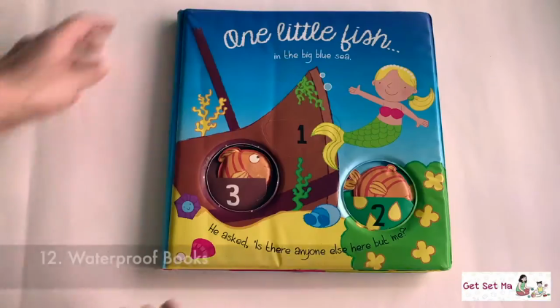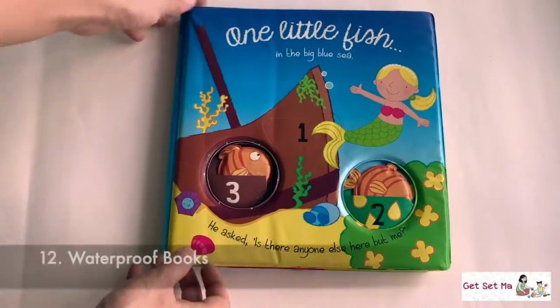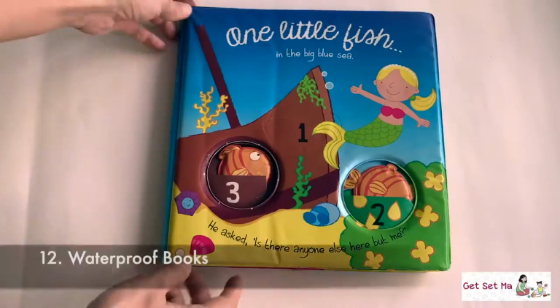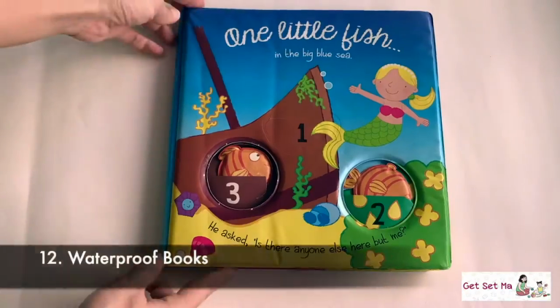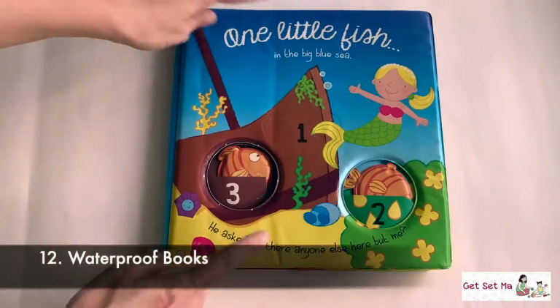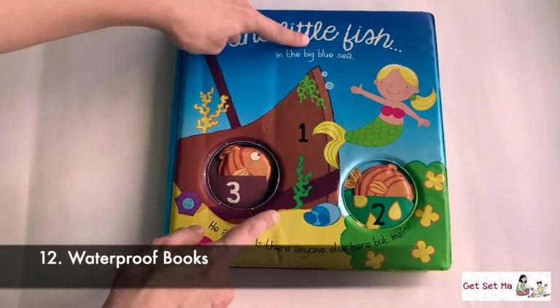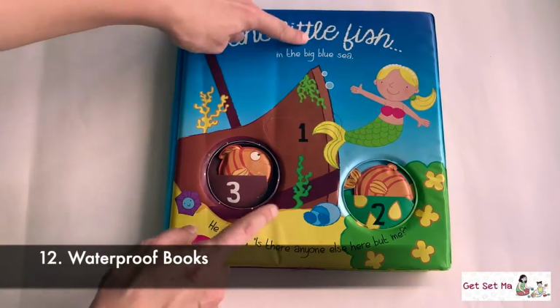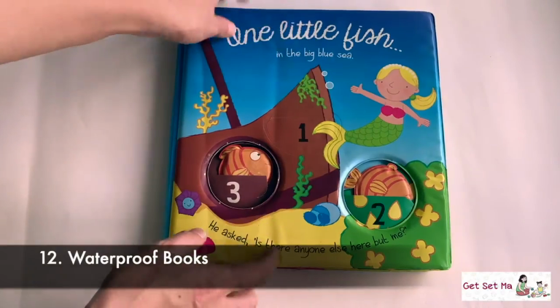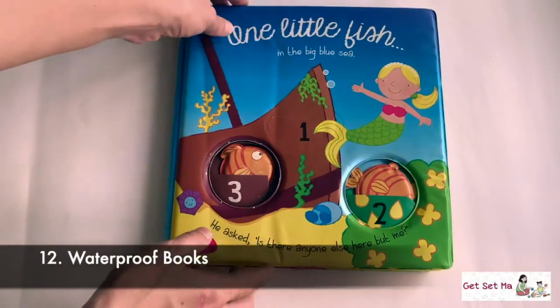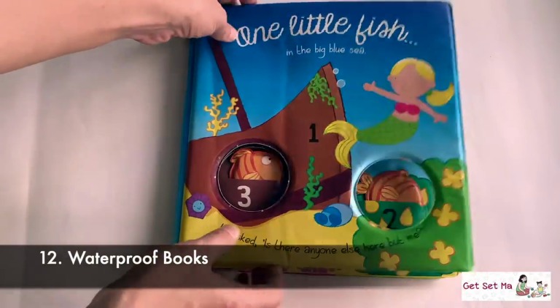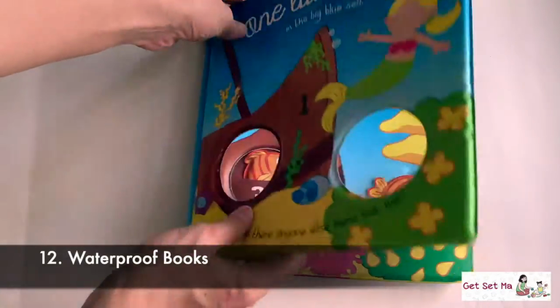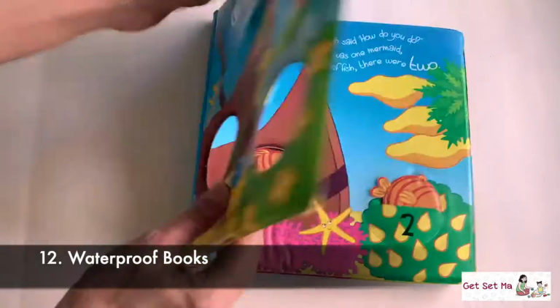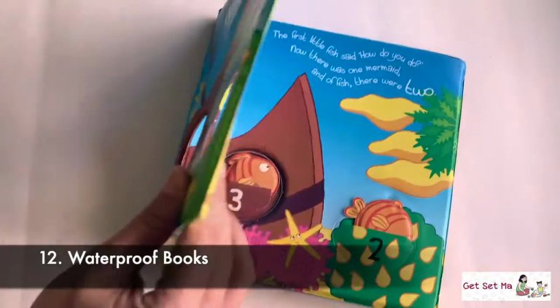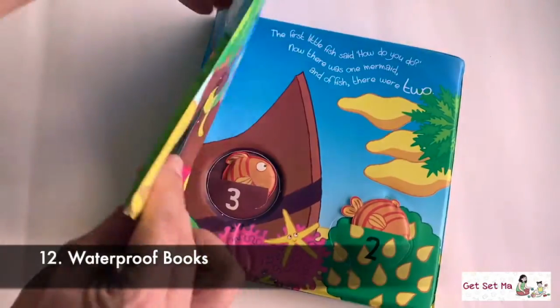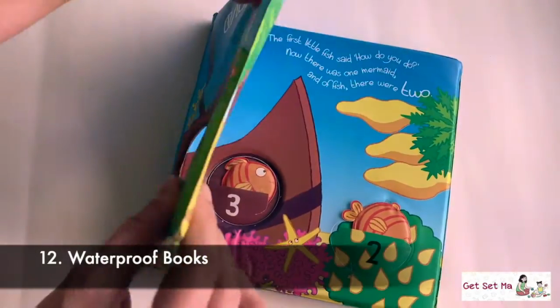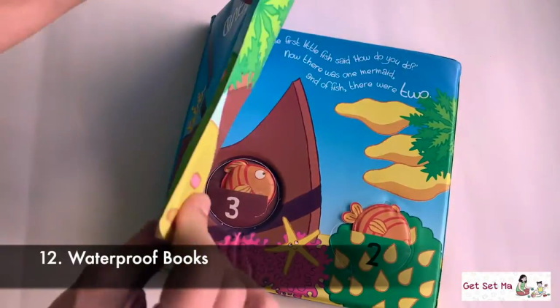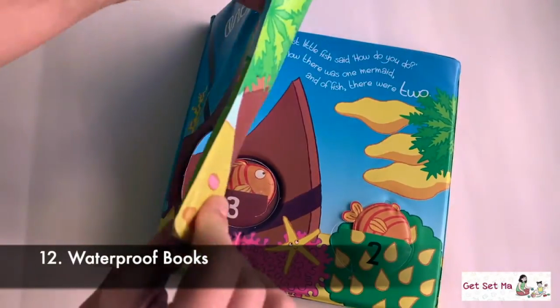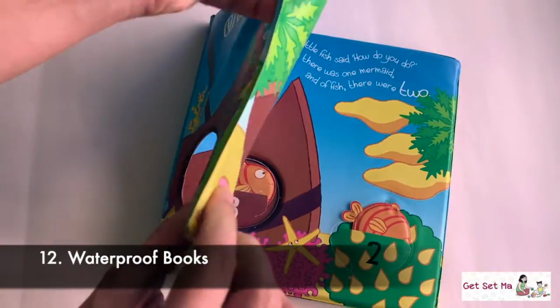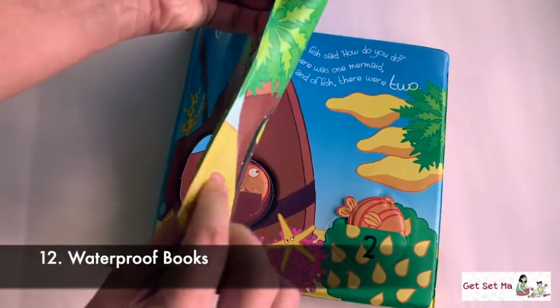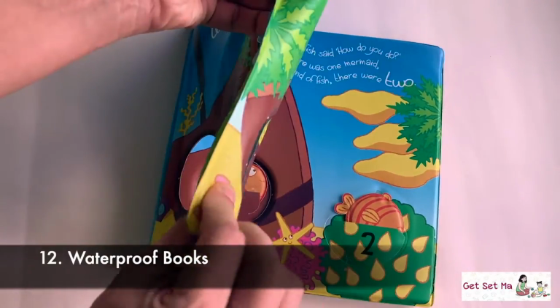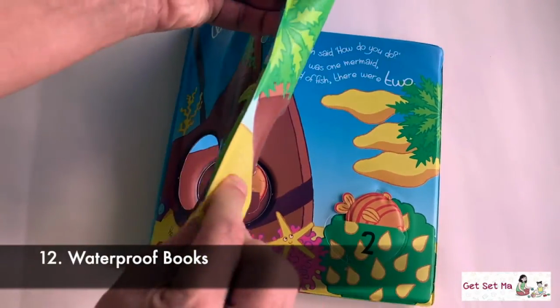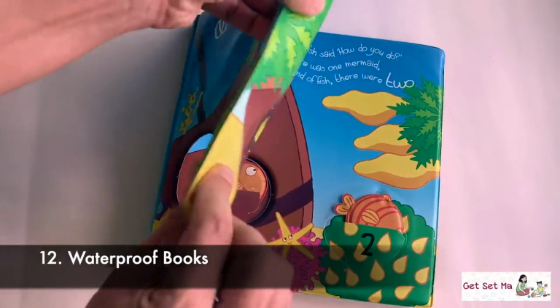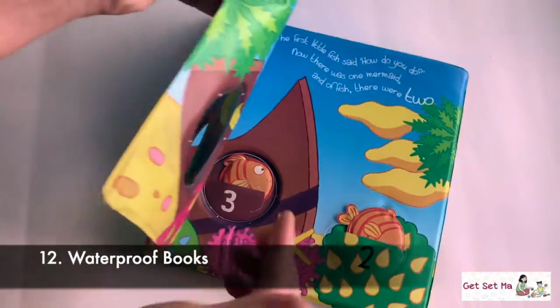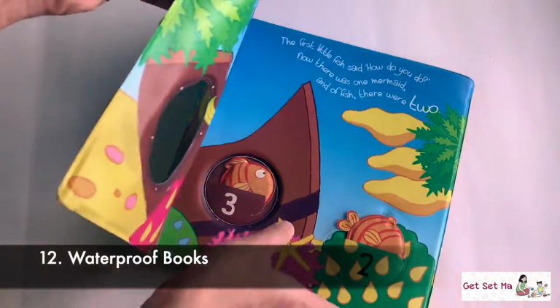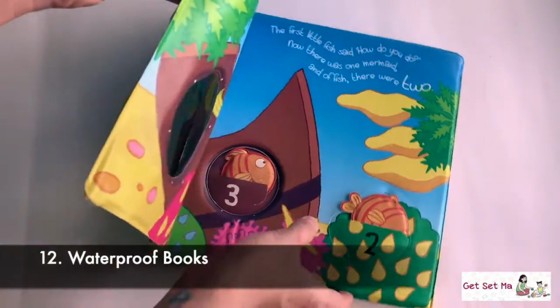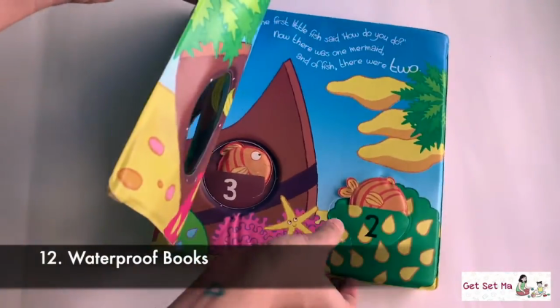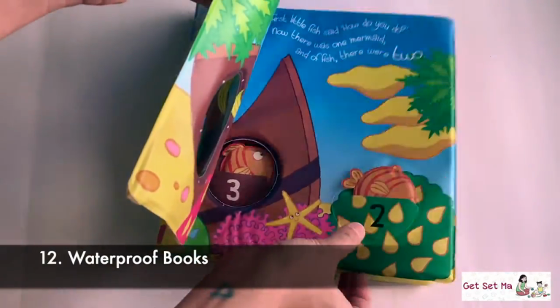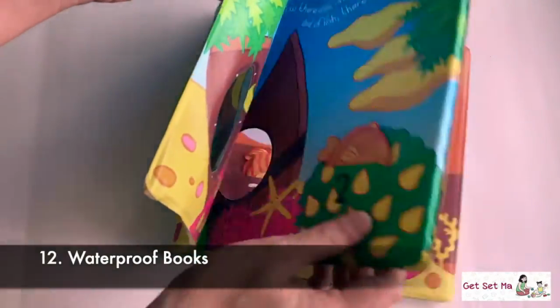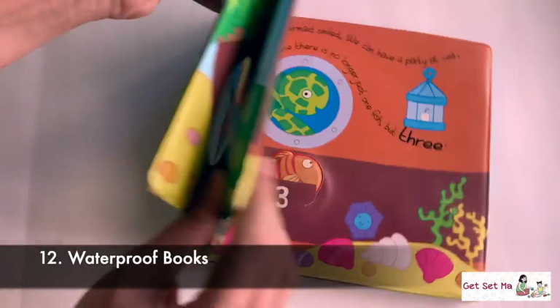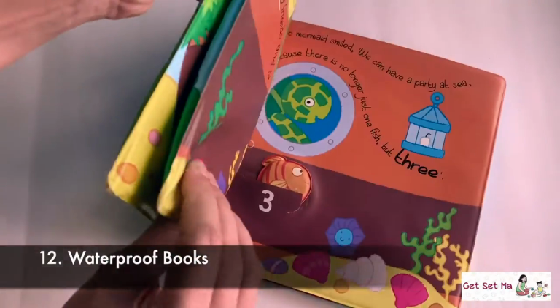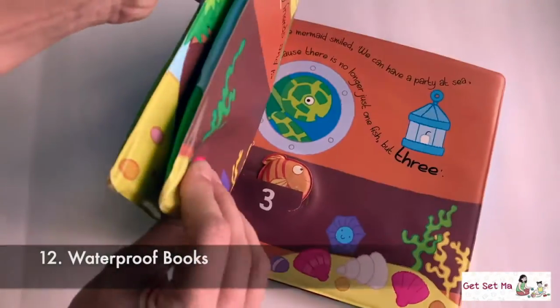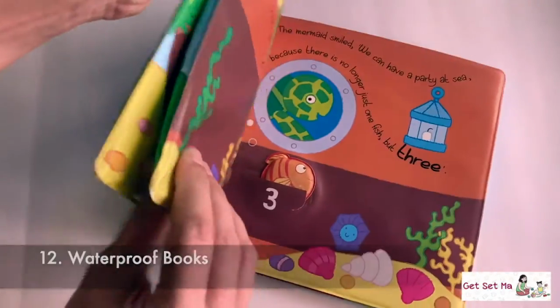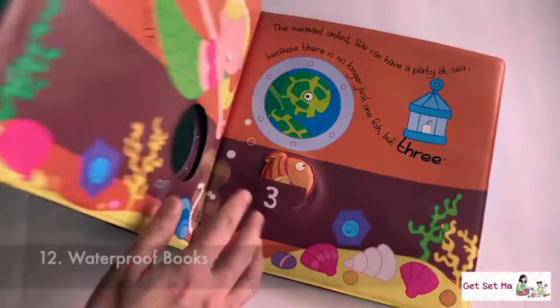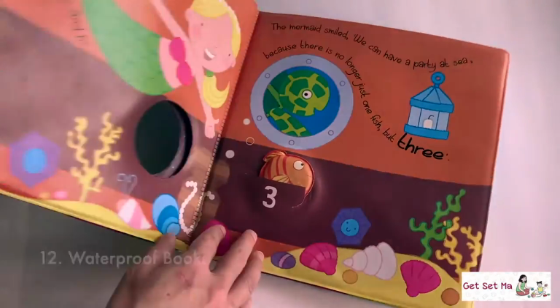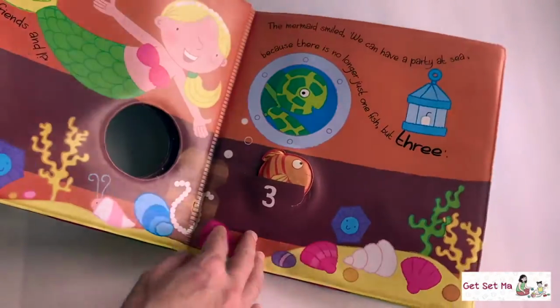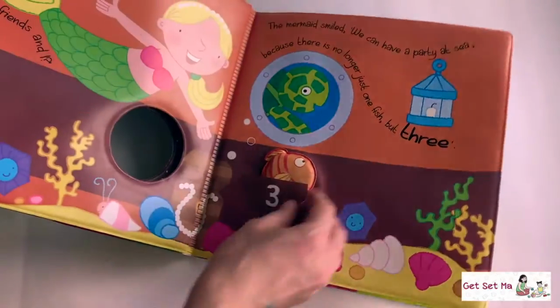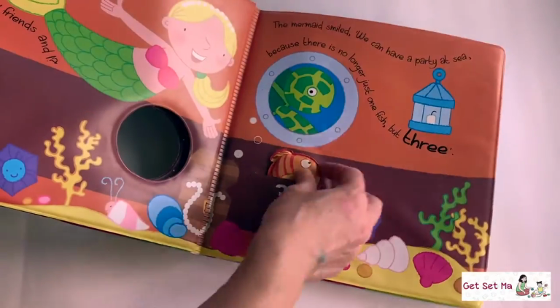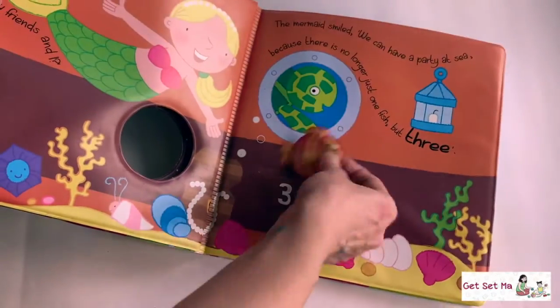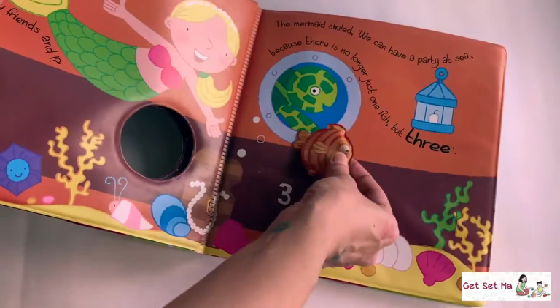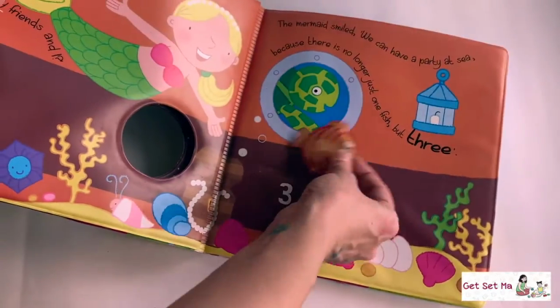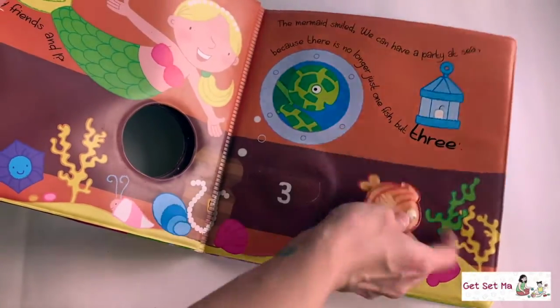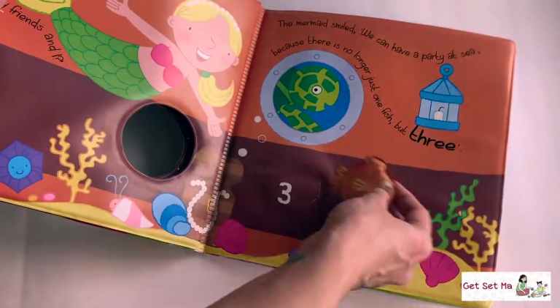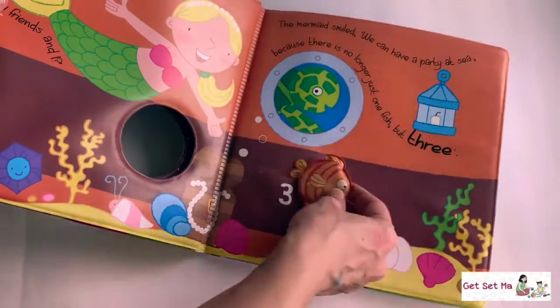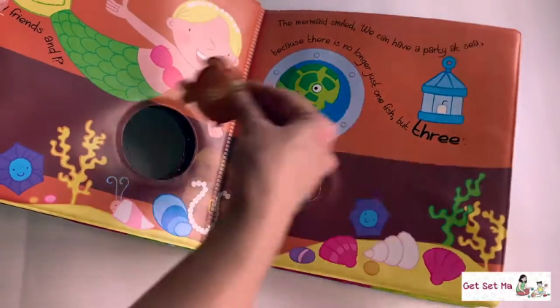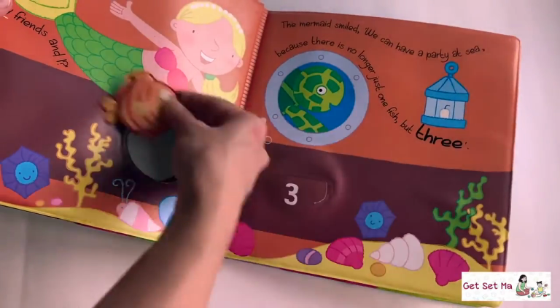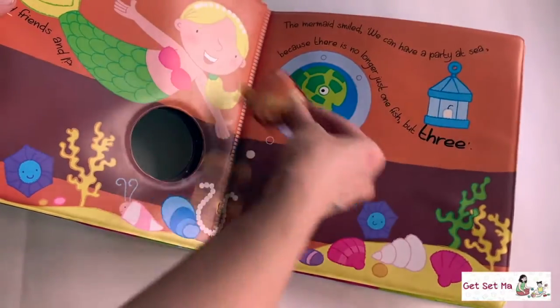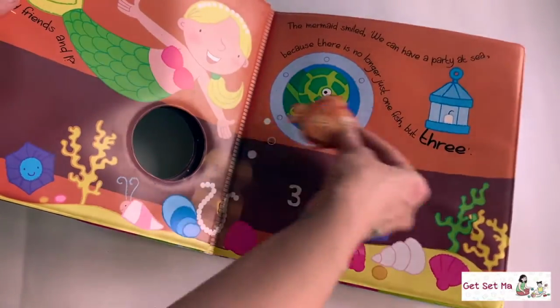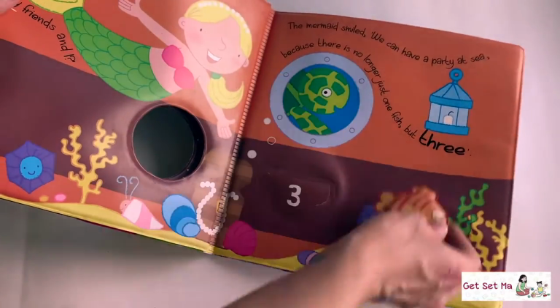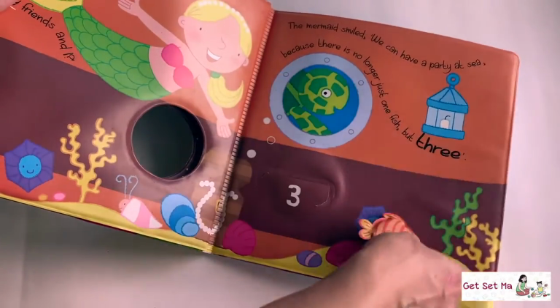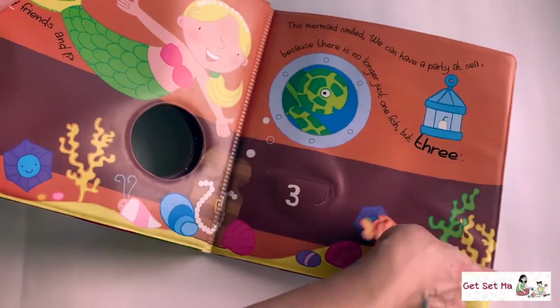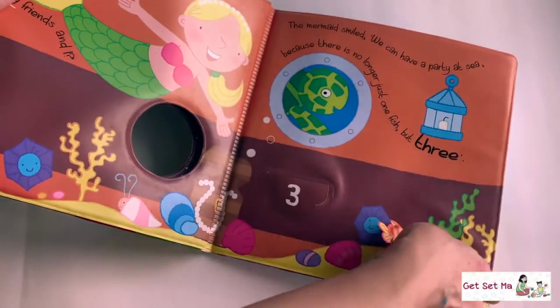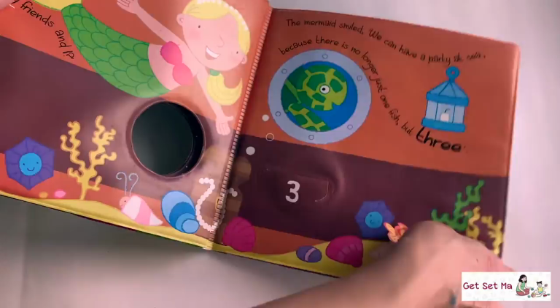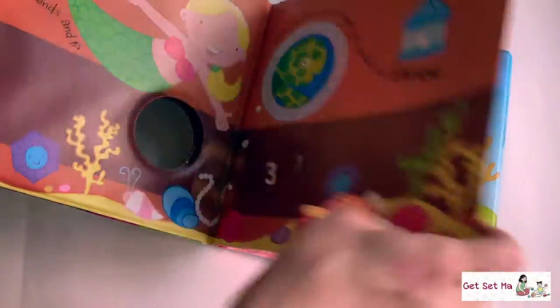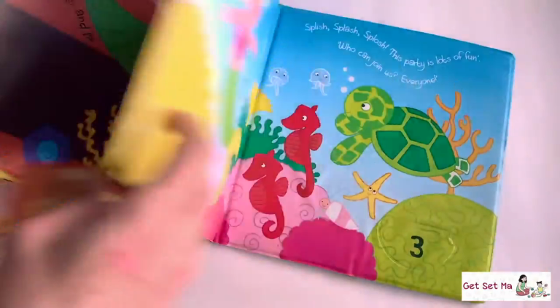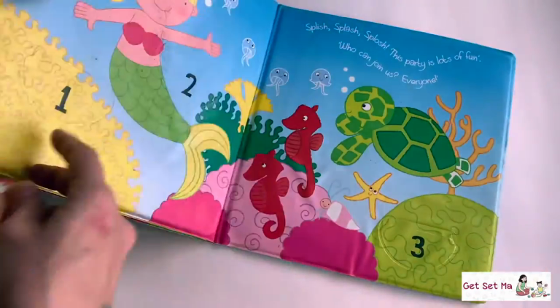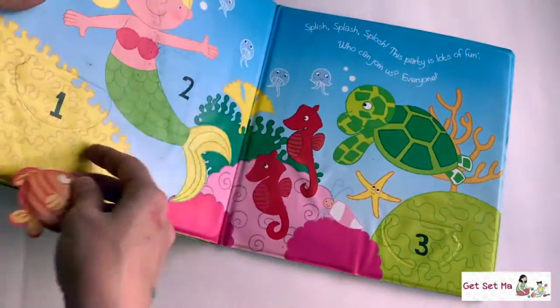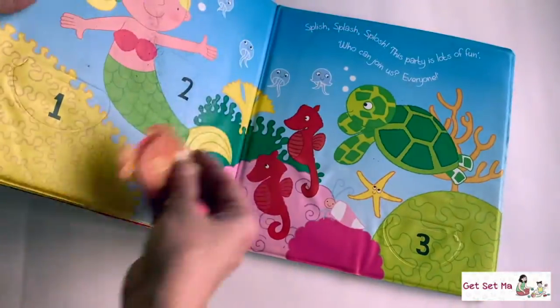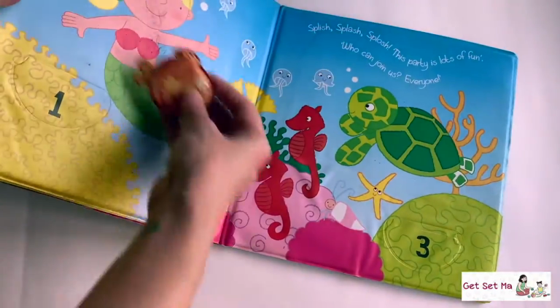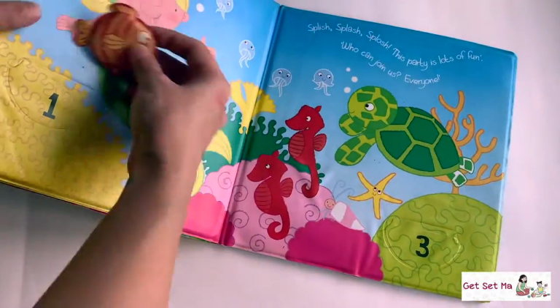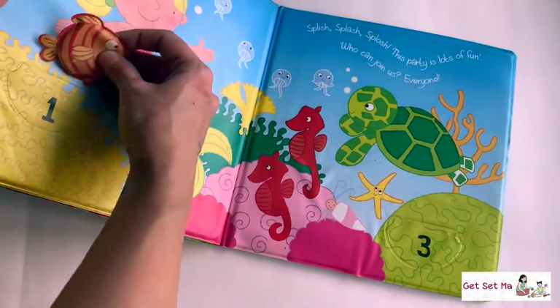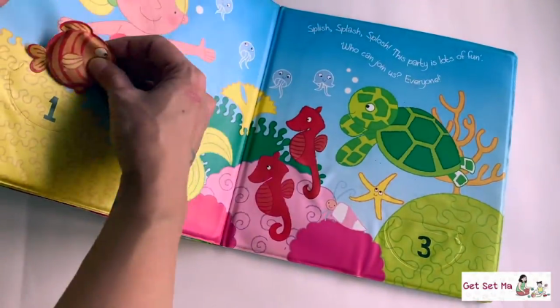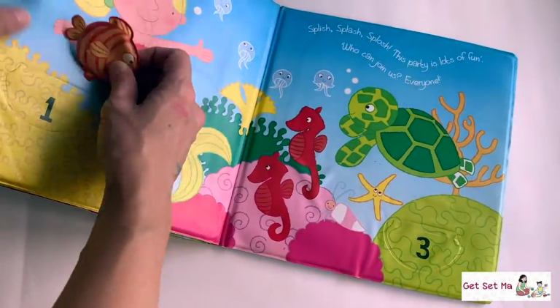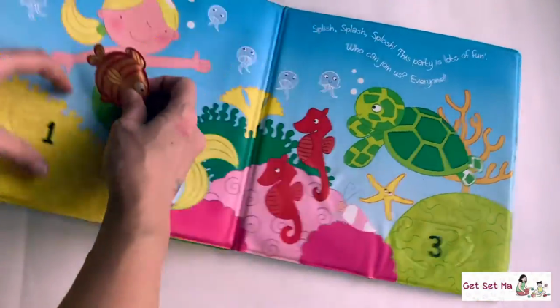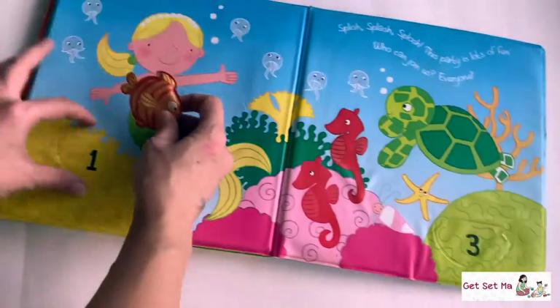Lastly, waterproof books — and yes, these exist too! These are completely waterproof so children can even use them in the bath to play. Just remember to clean them and dry them thoroughly between each use.